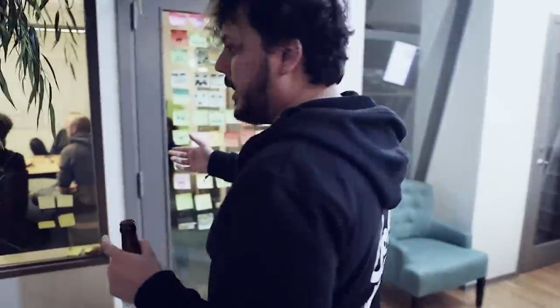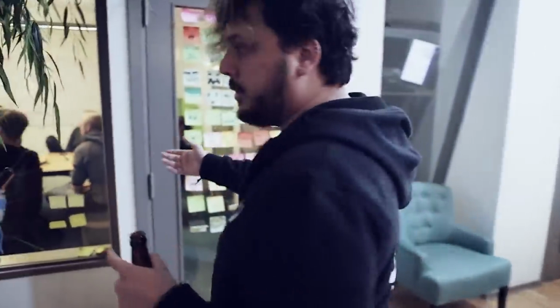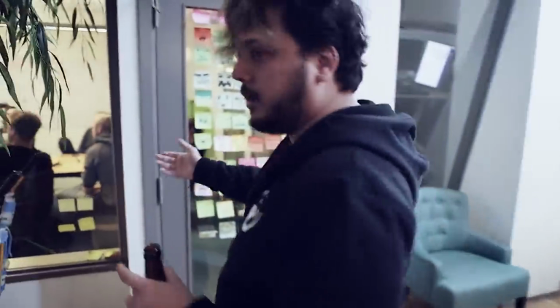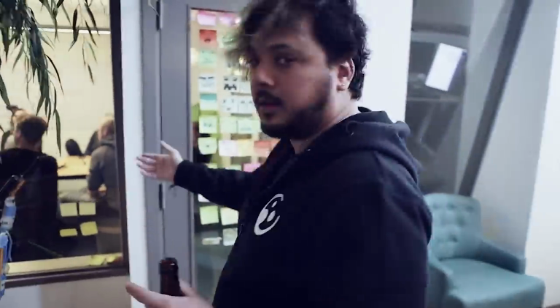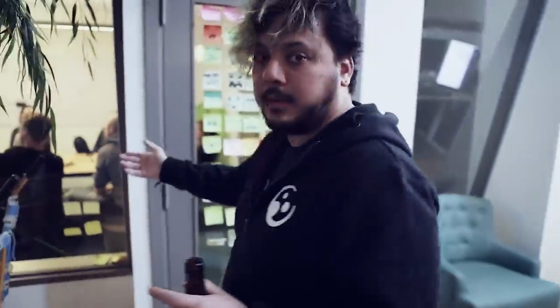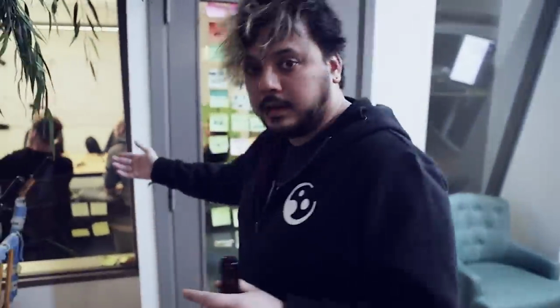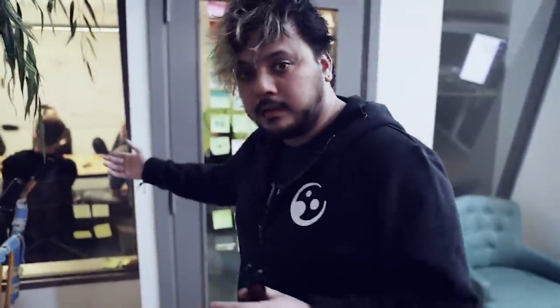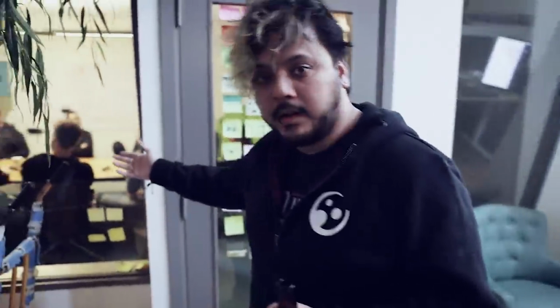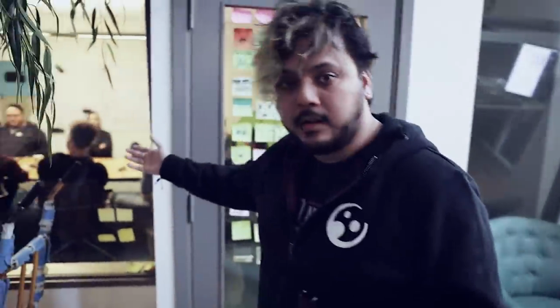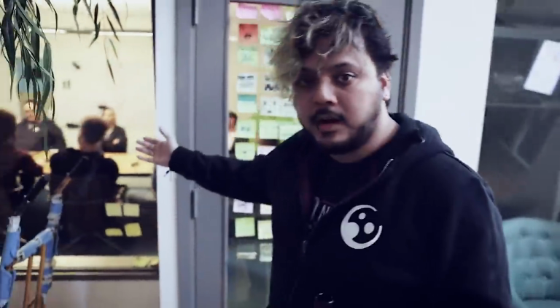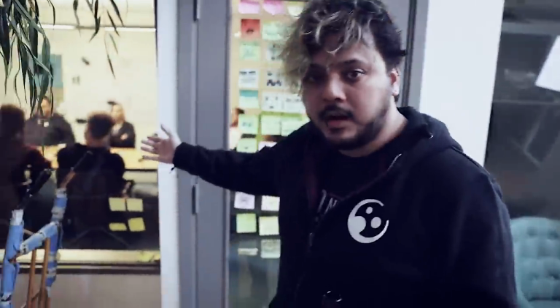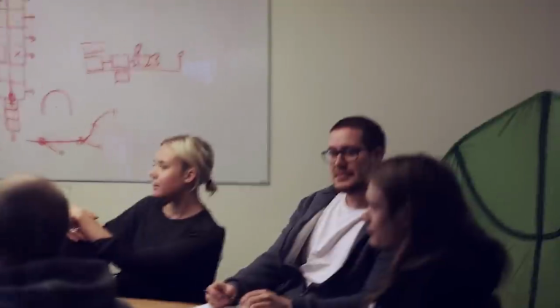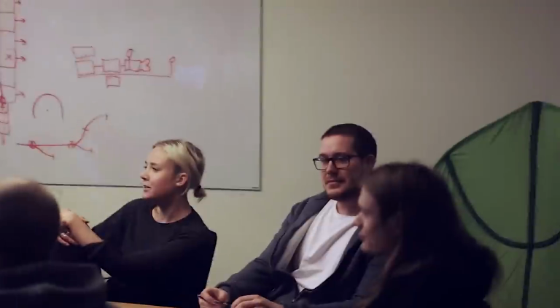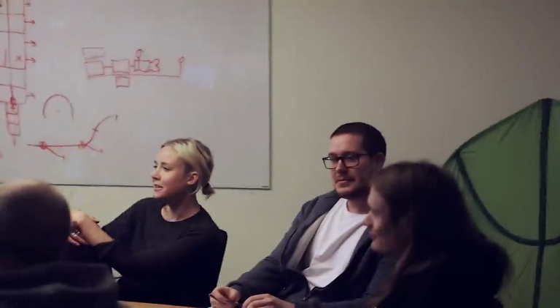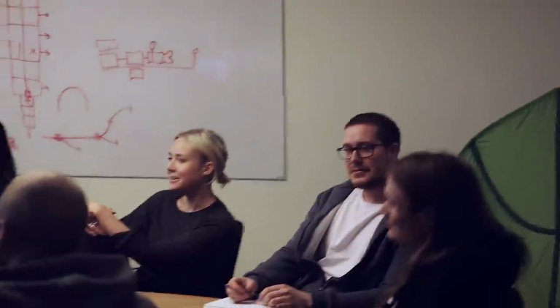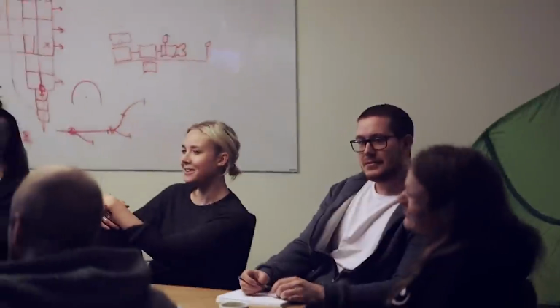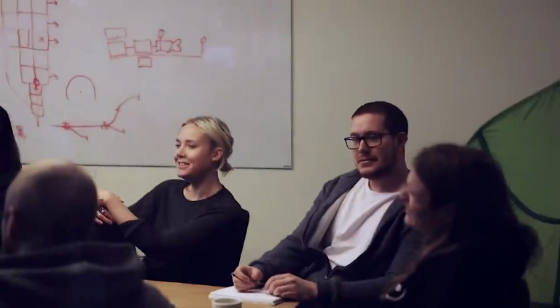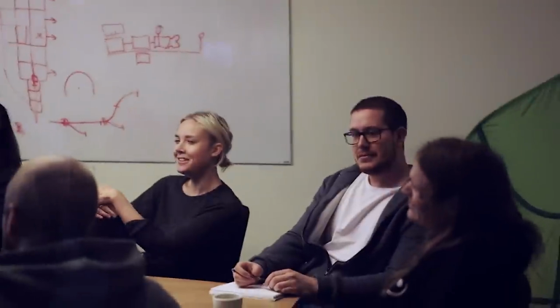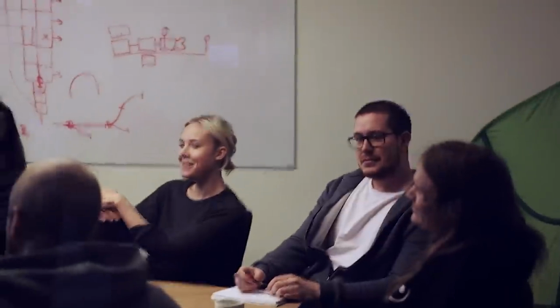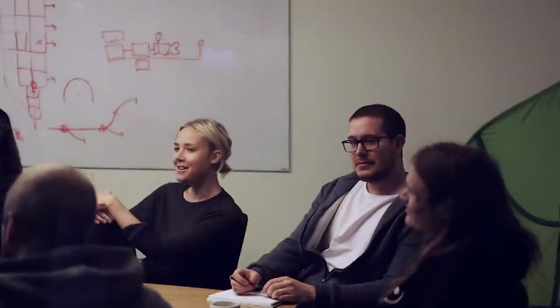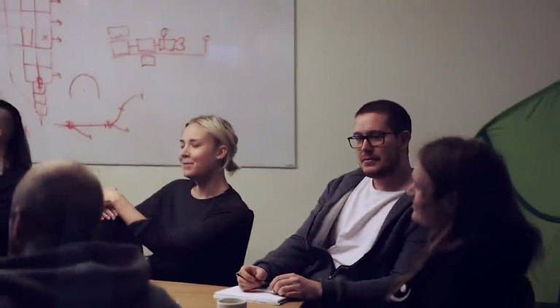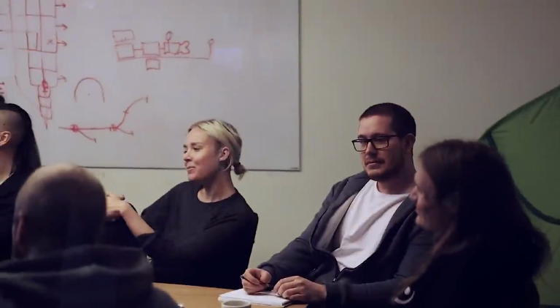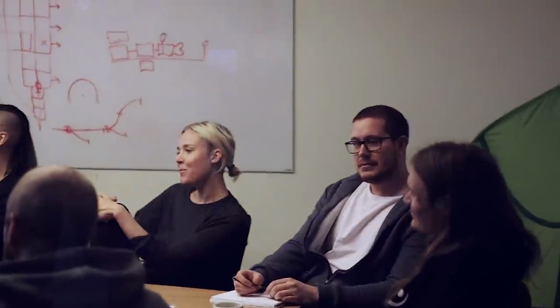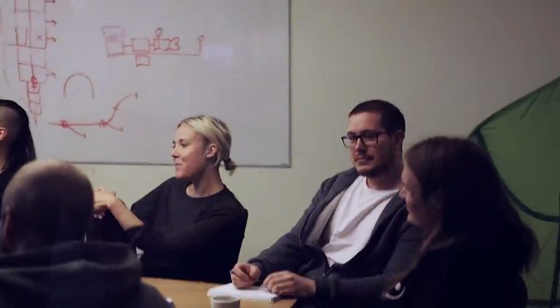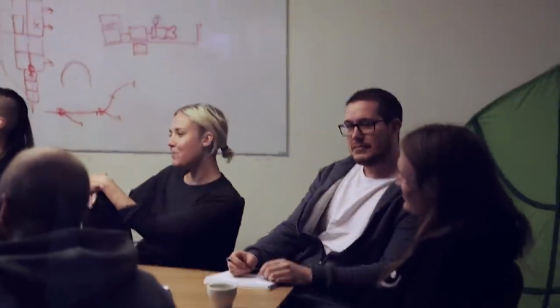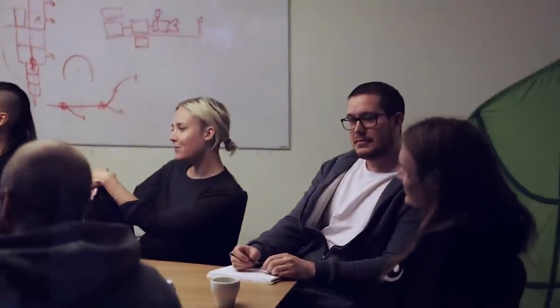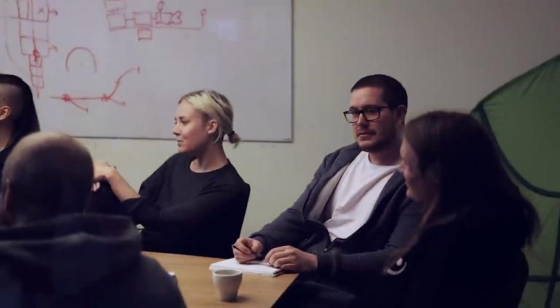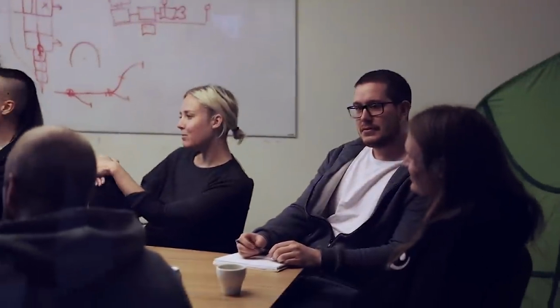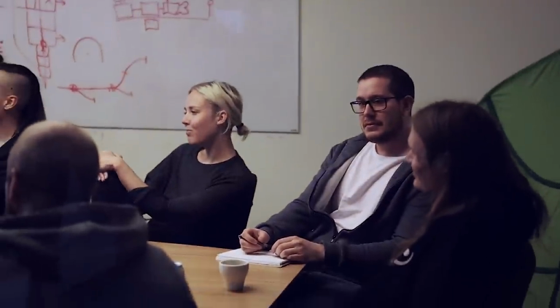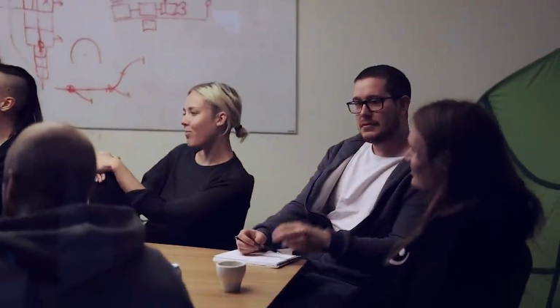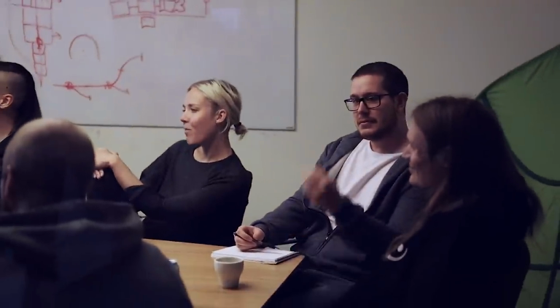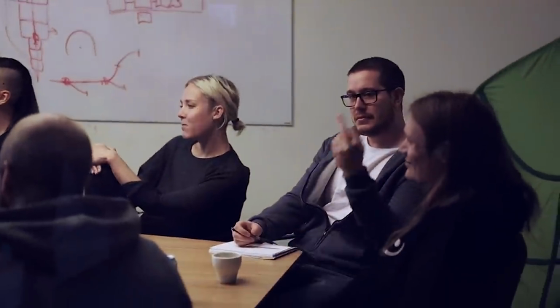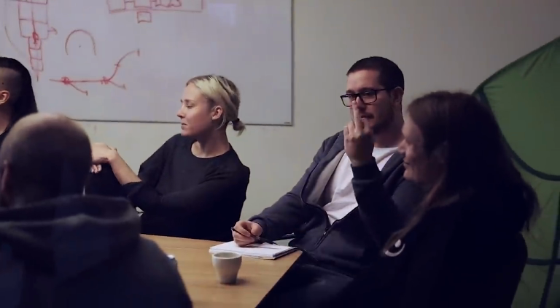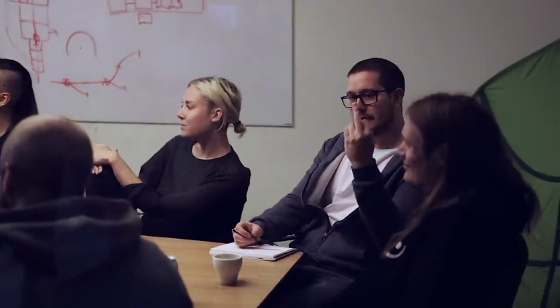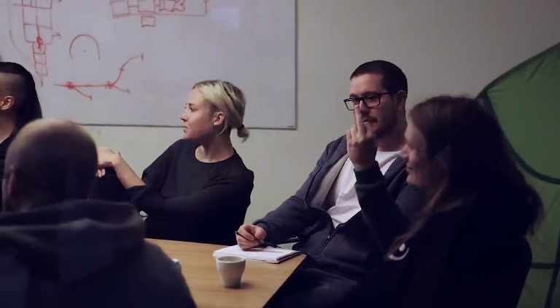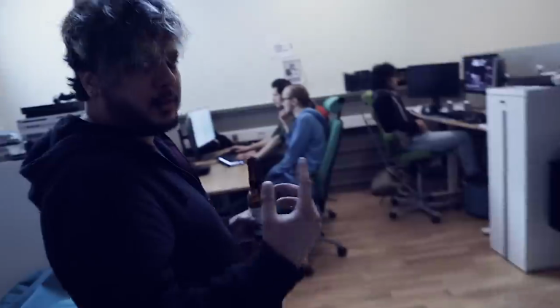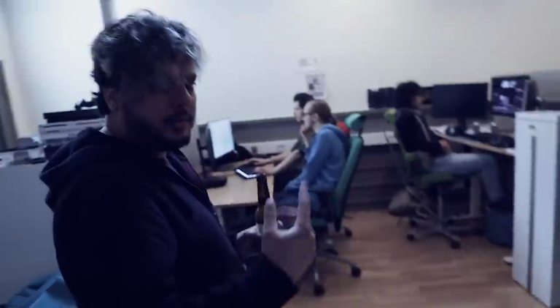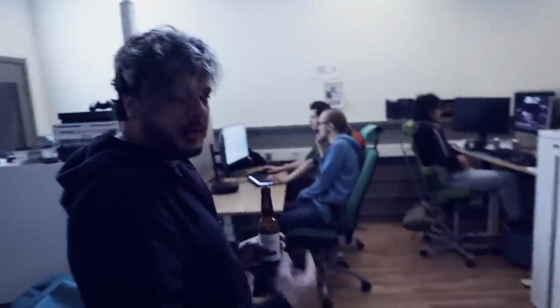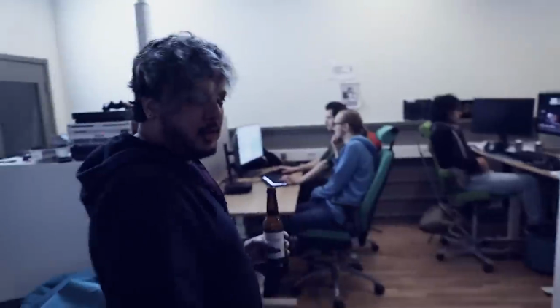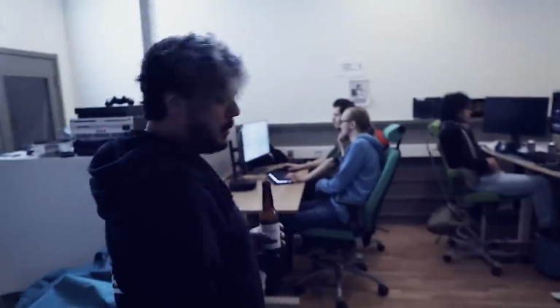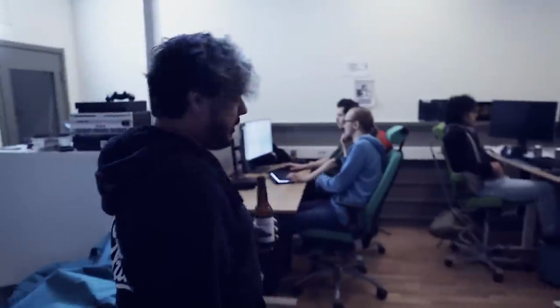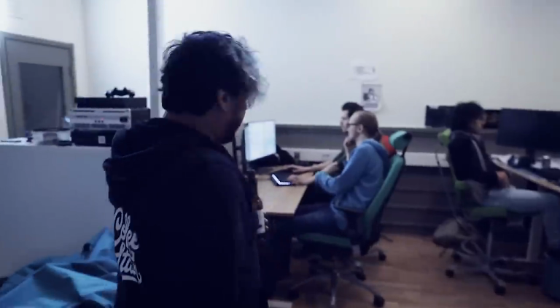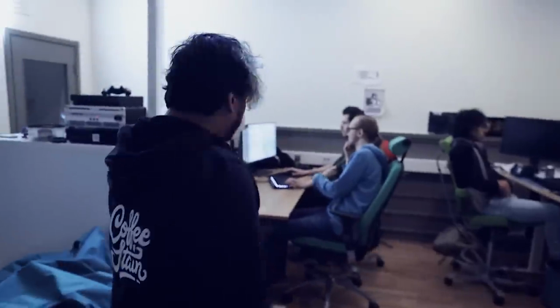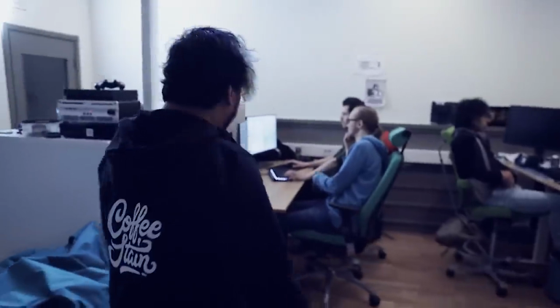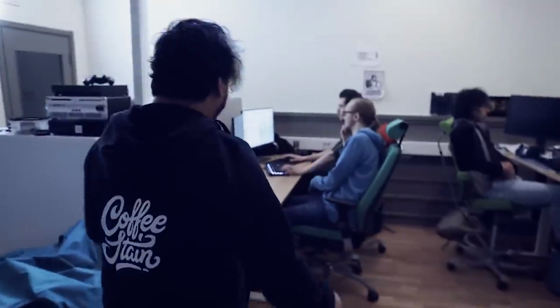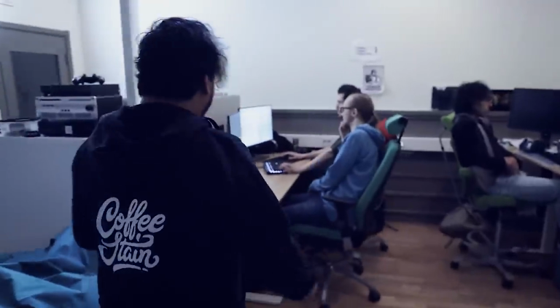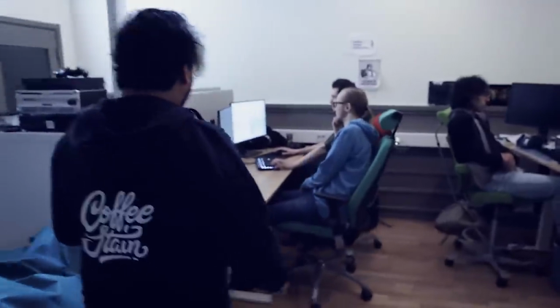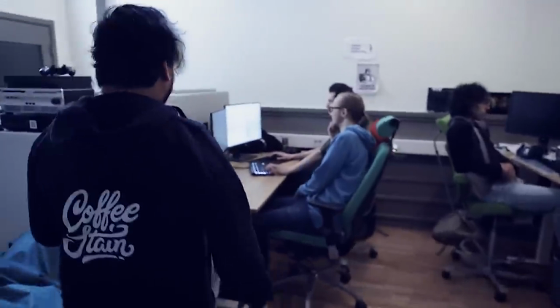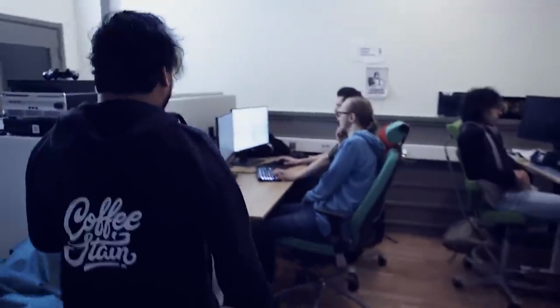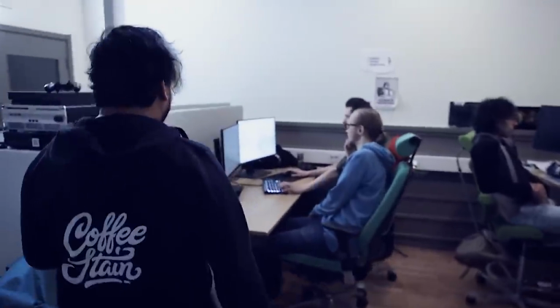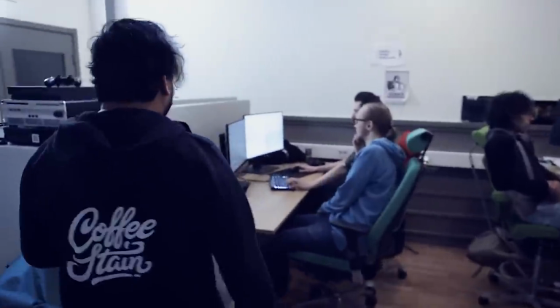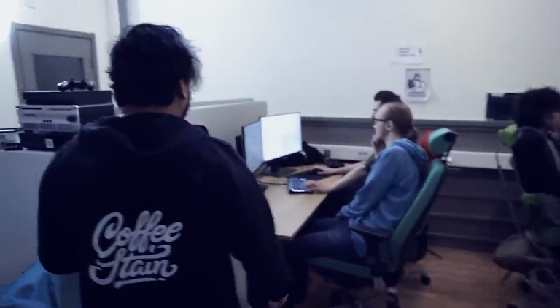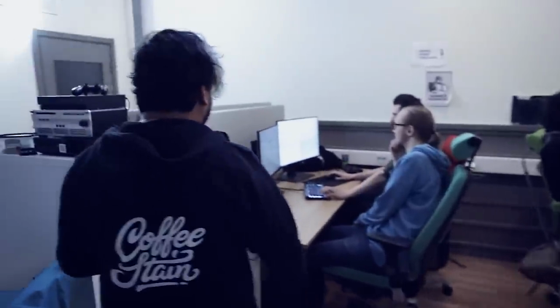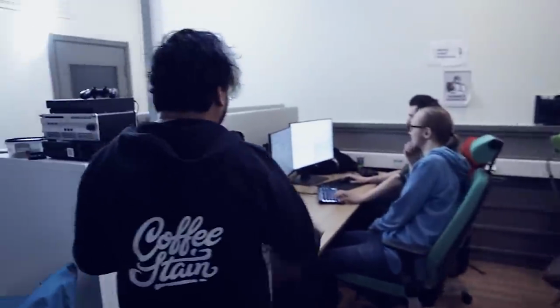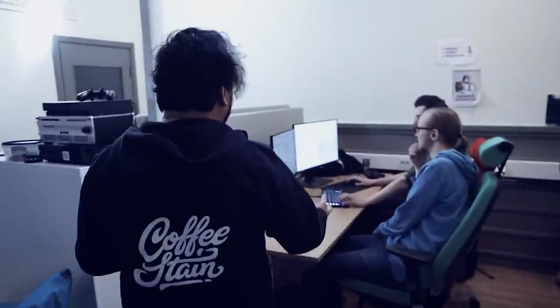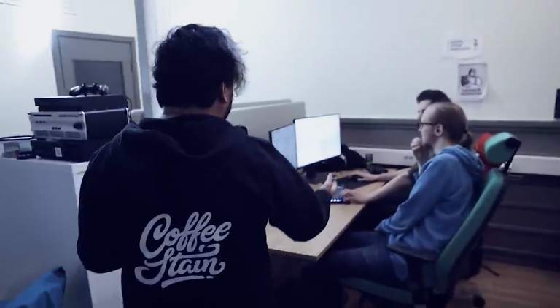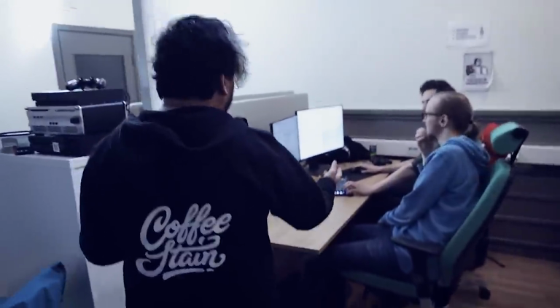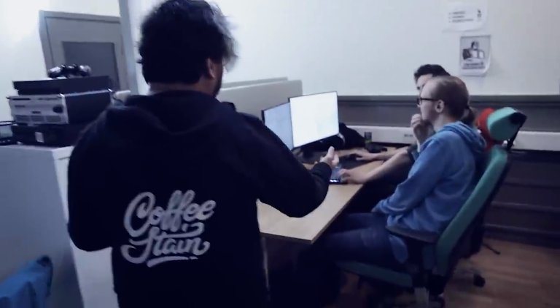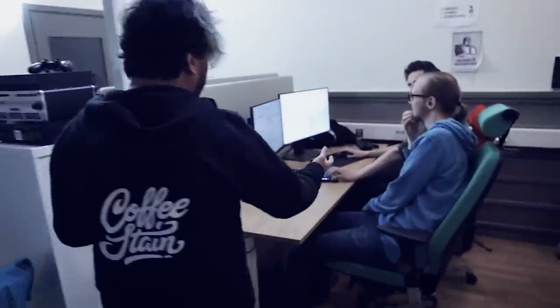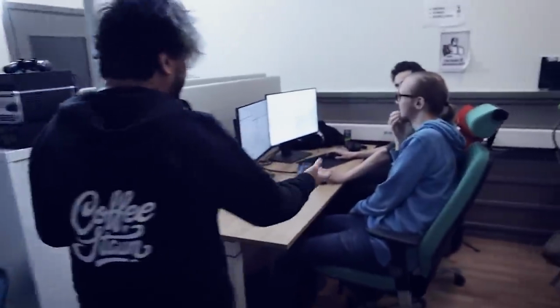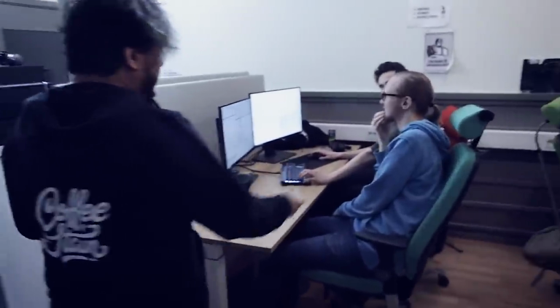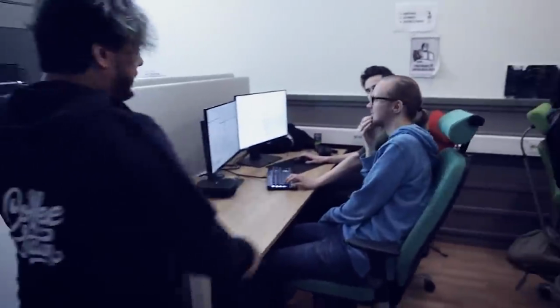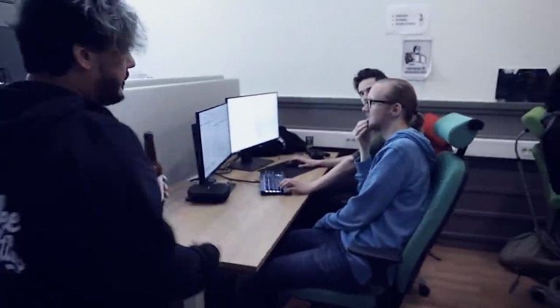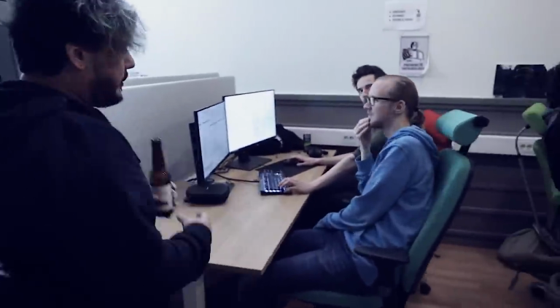Over here is our big conference room. We have a lot of meetings here, and there's one going on right now. Over here we've got a couple of our programmers — Dylan and G2.